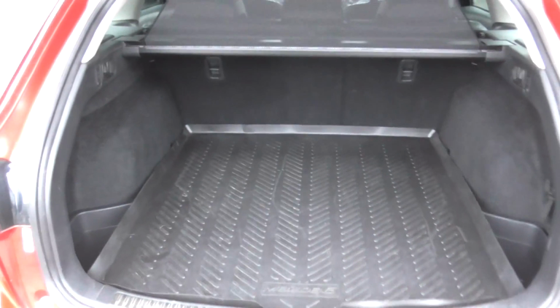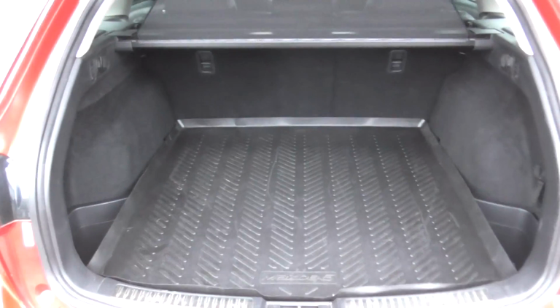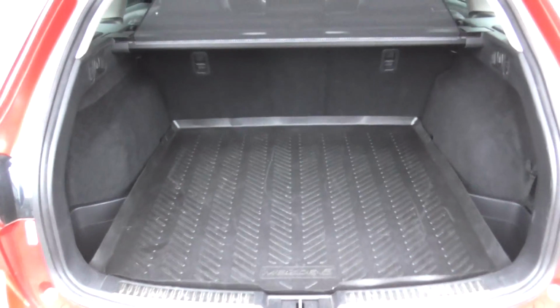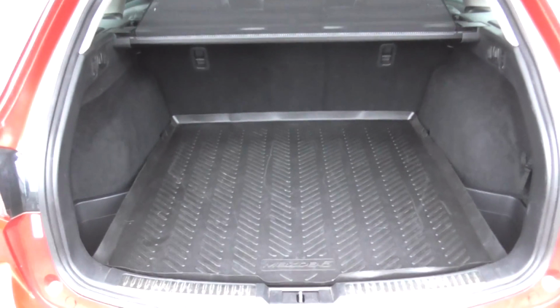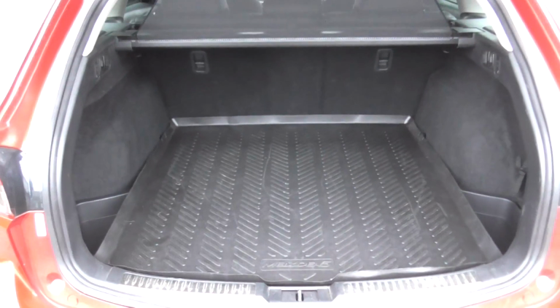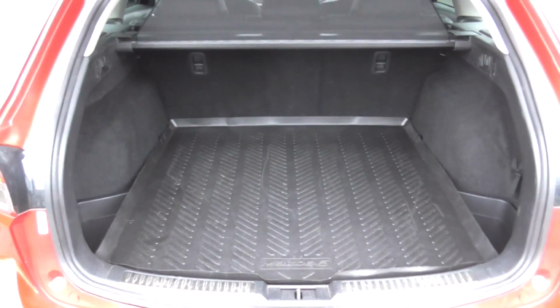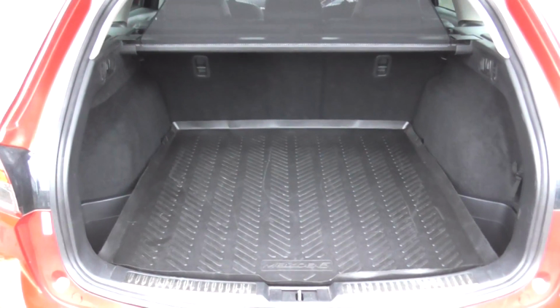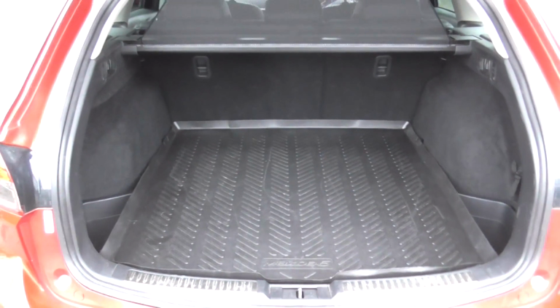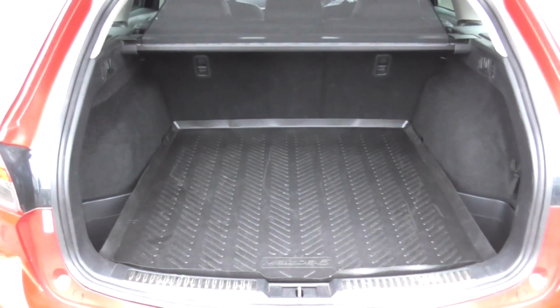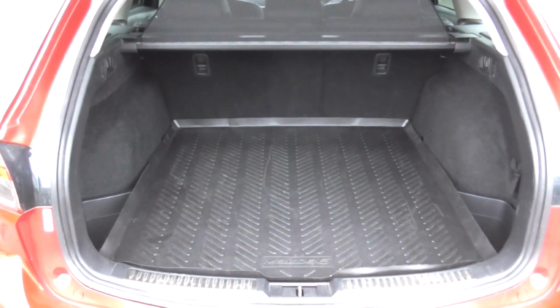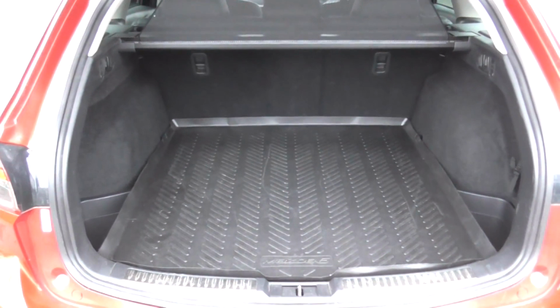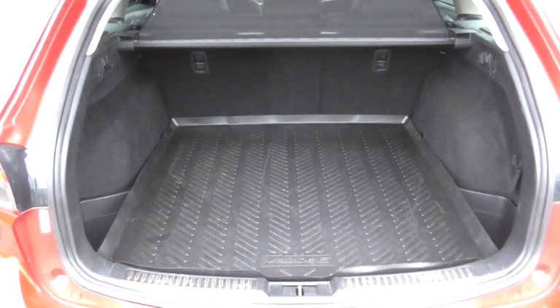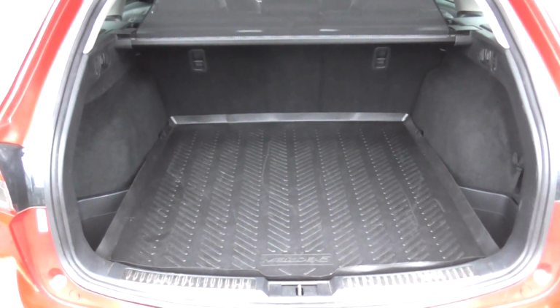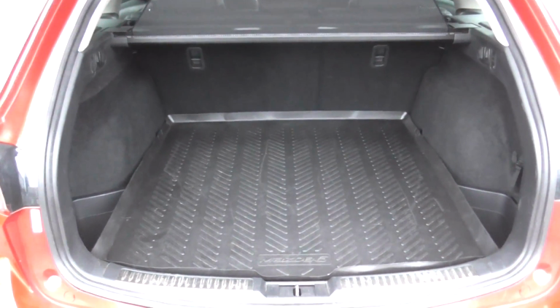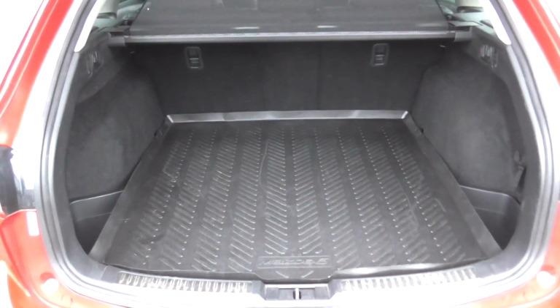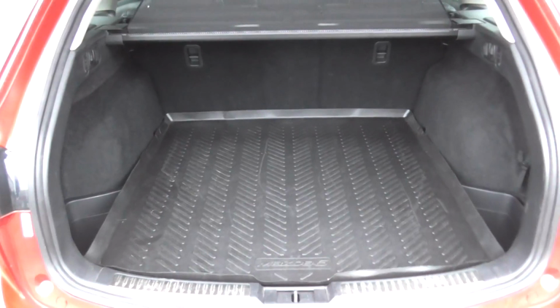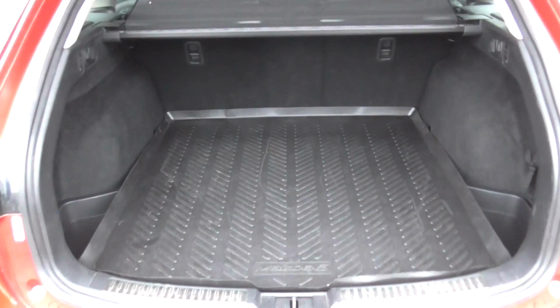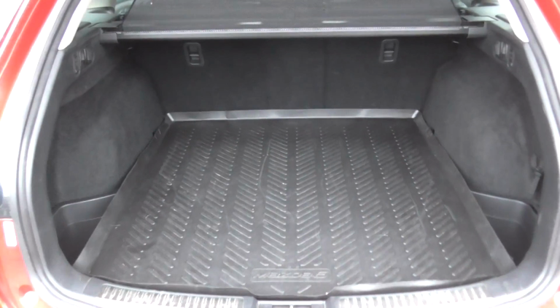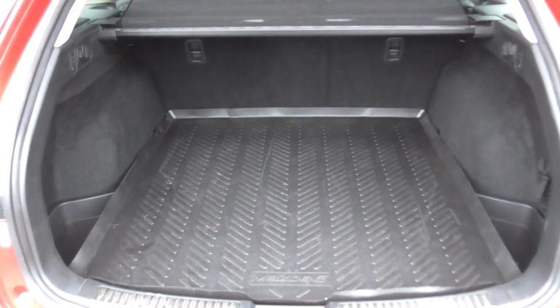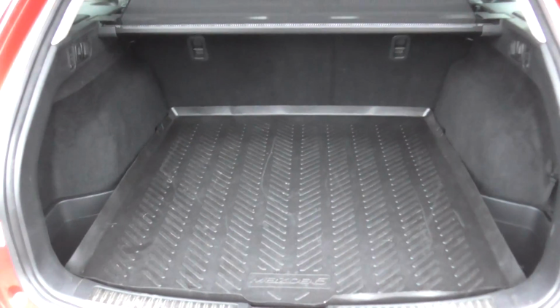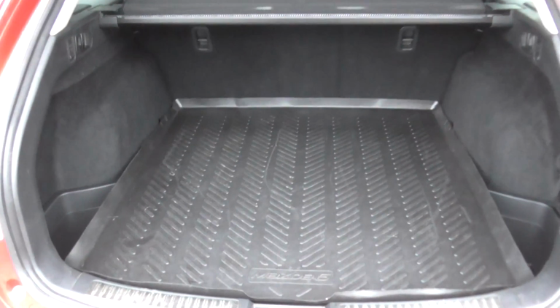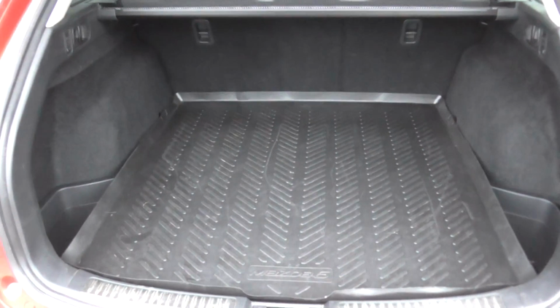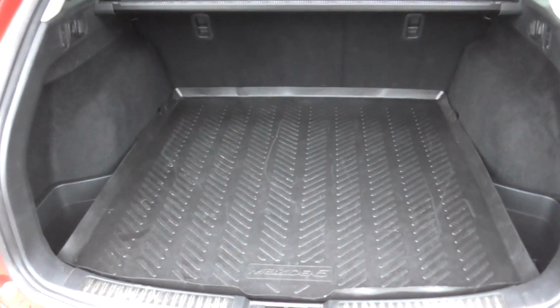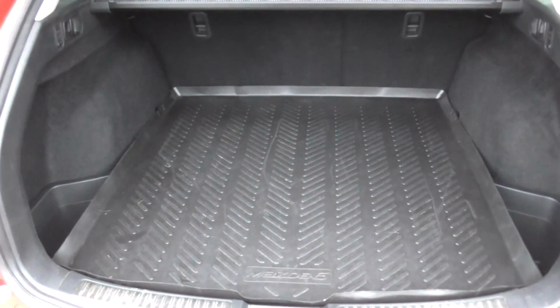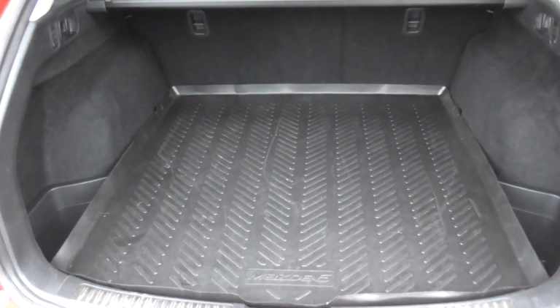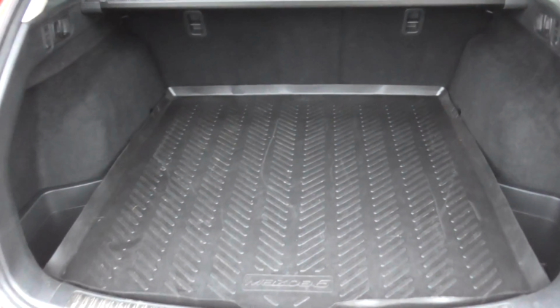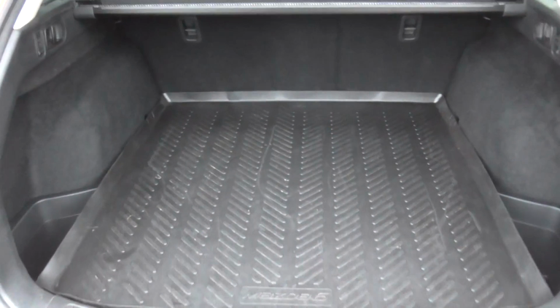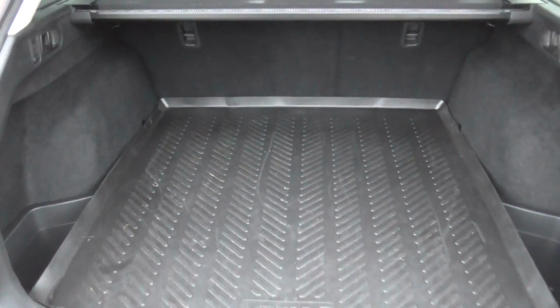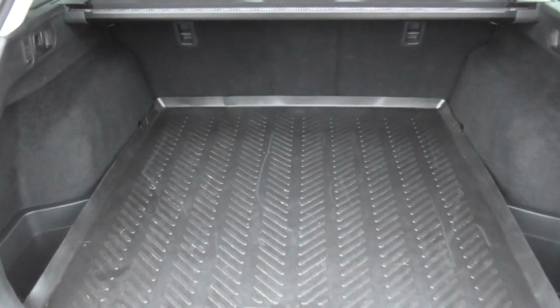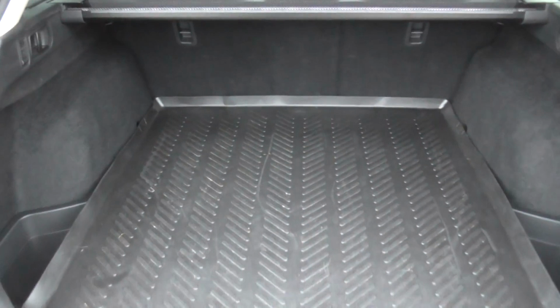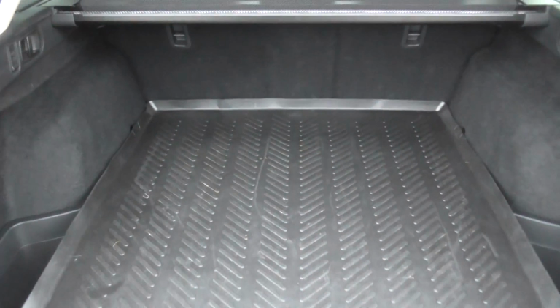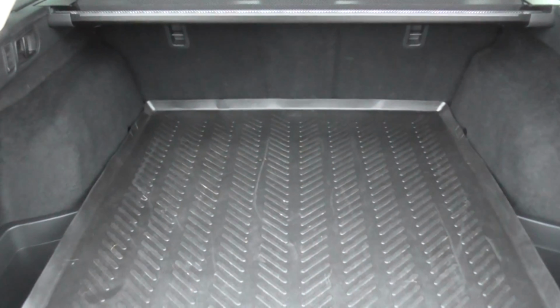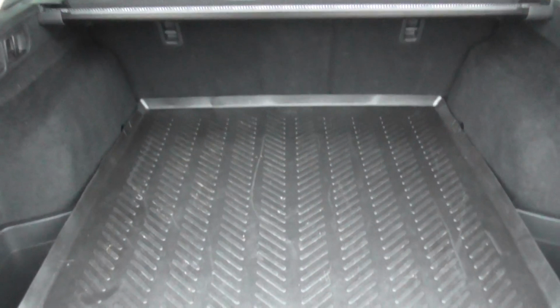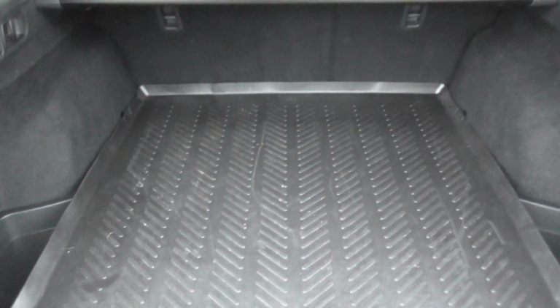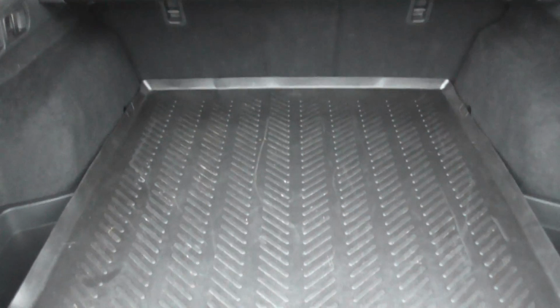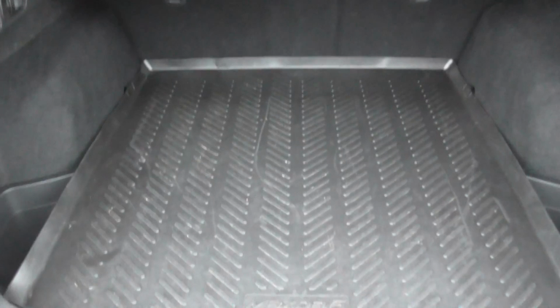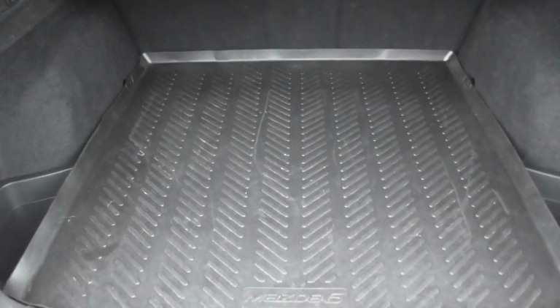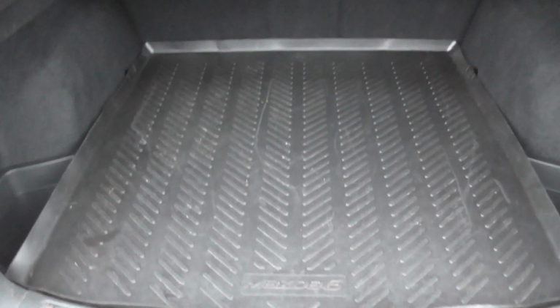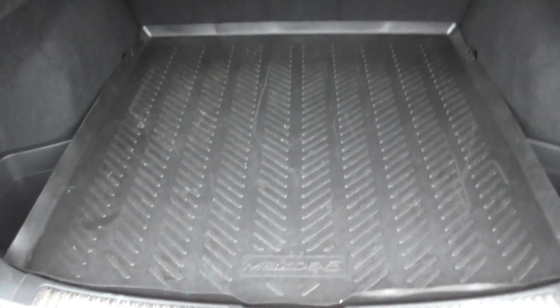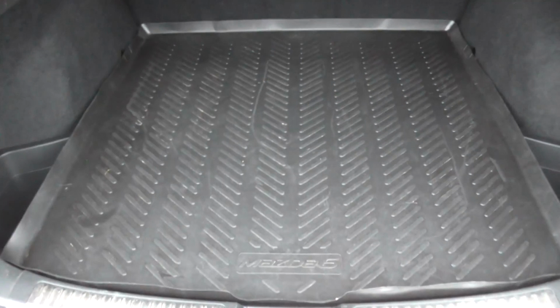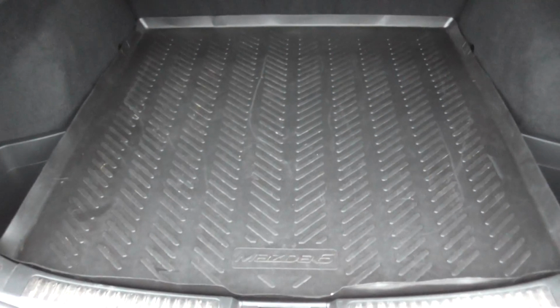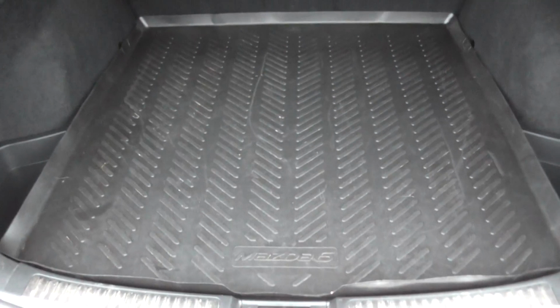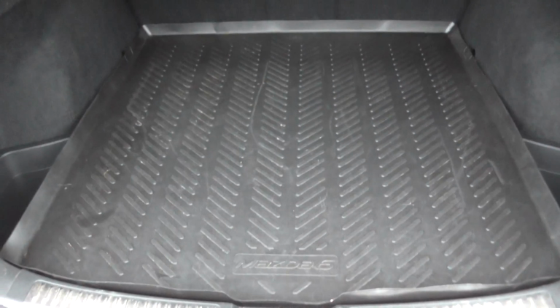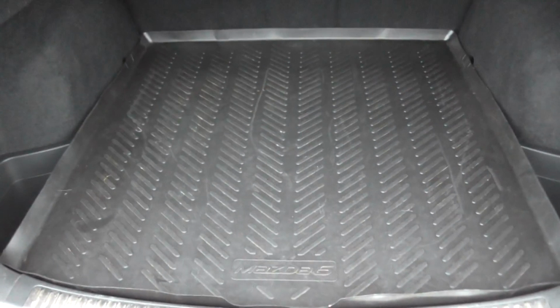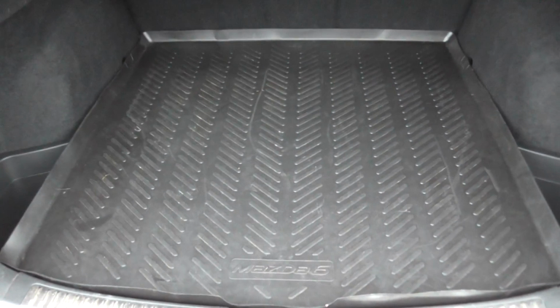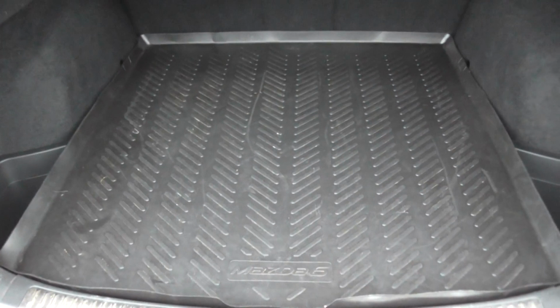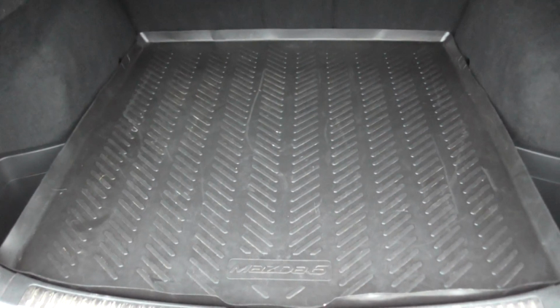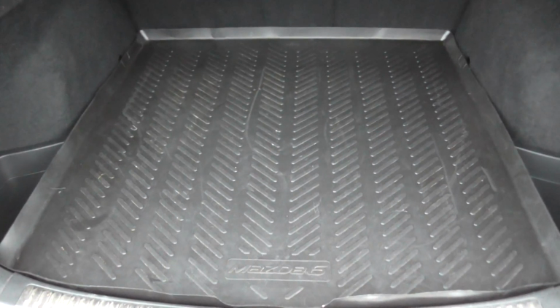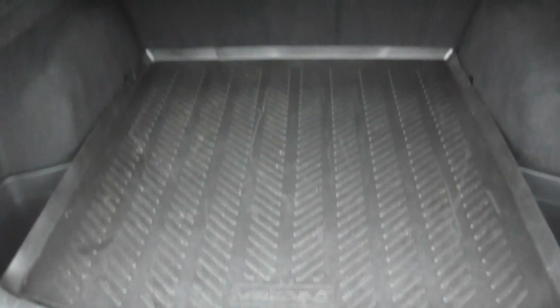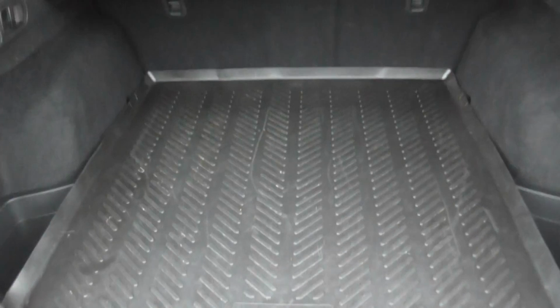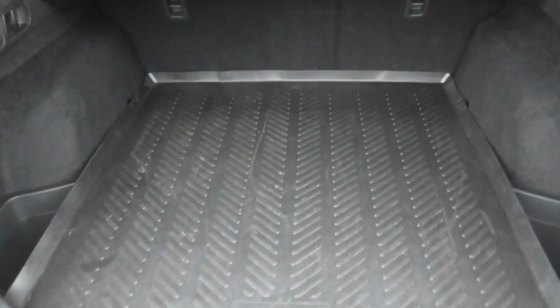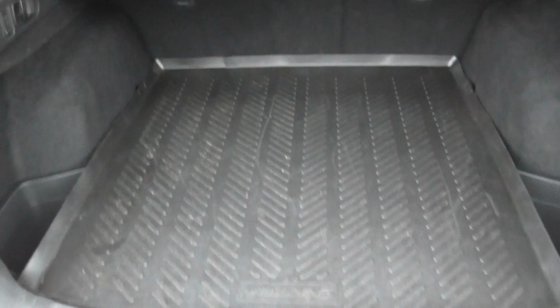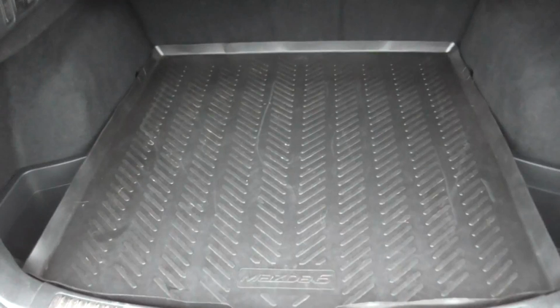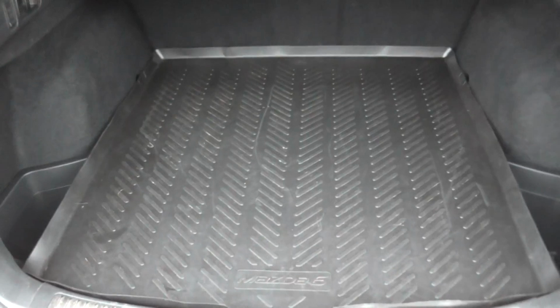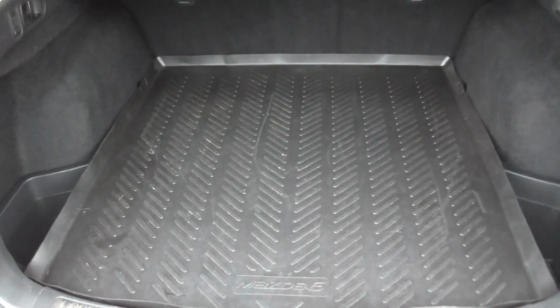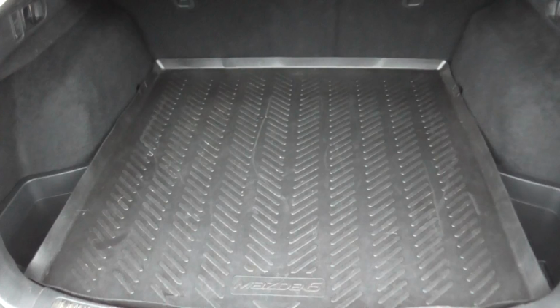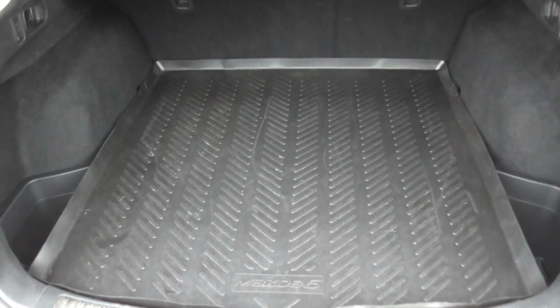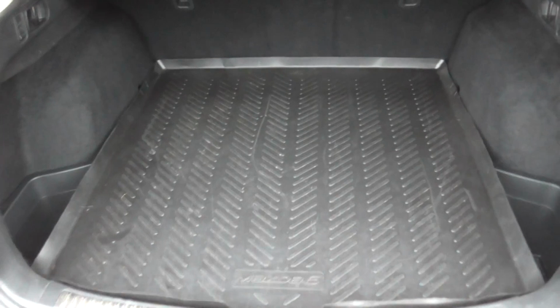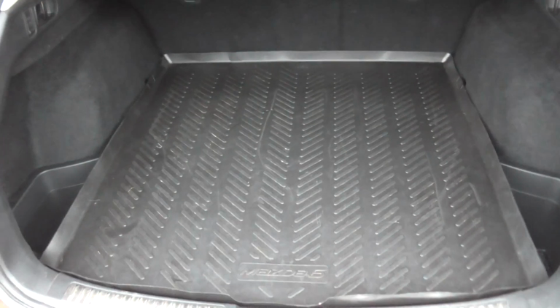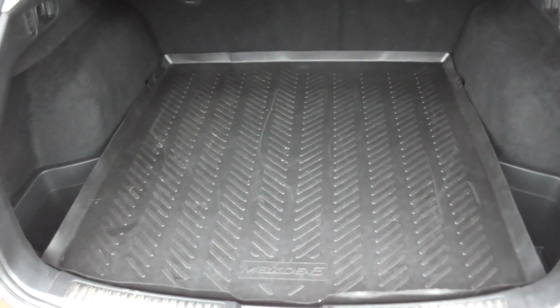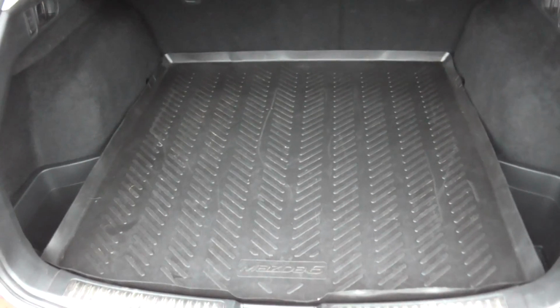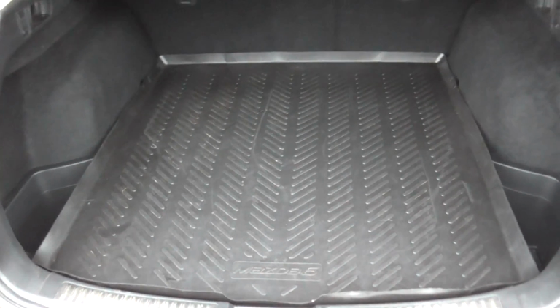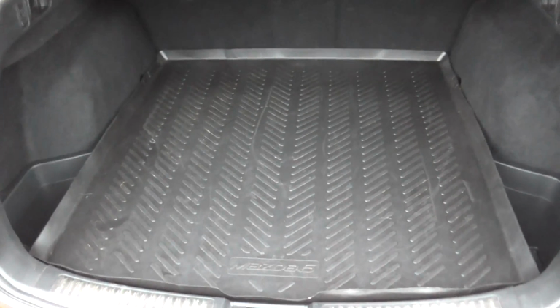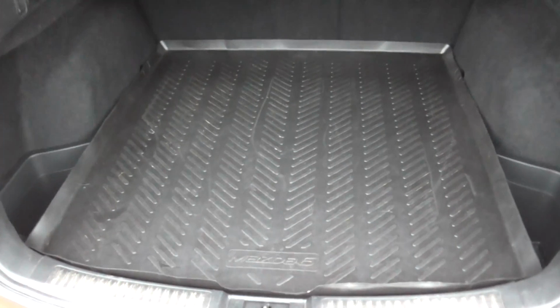Inside the boot you can see there is a generous amount of space, as it is an estate vehicle, and this car is fitted with a rubber boot liner.